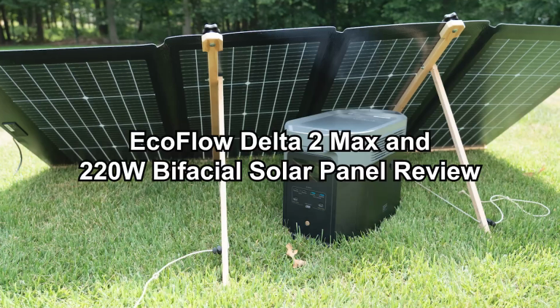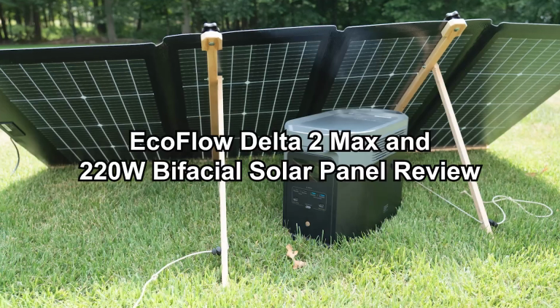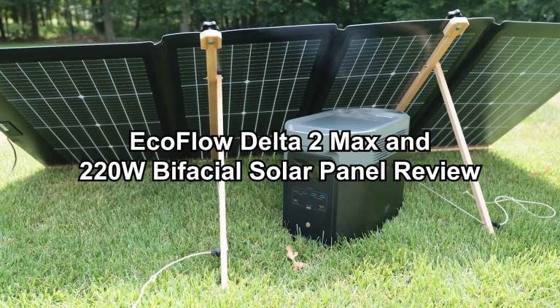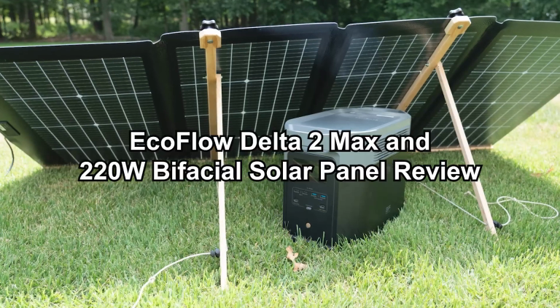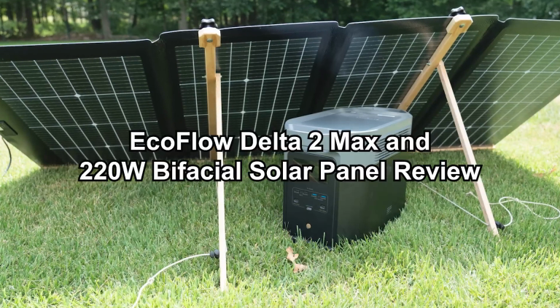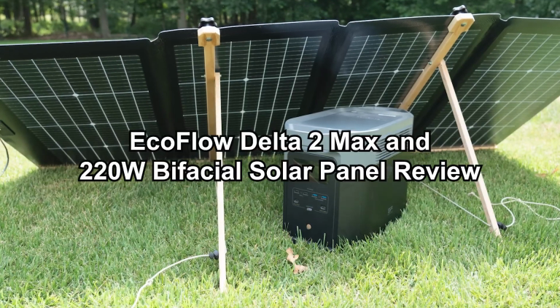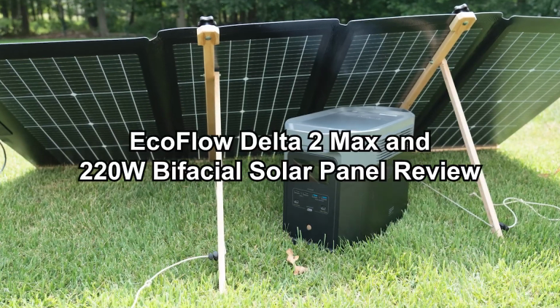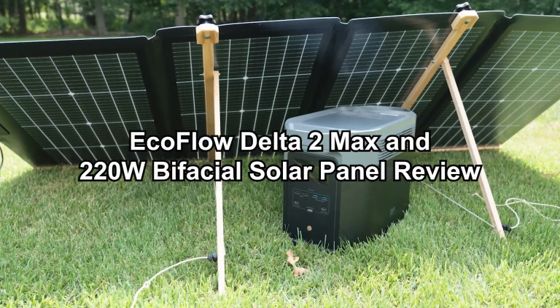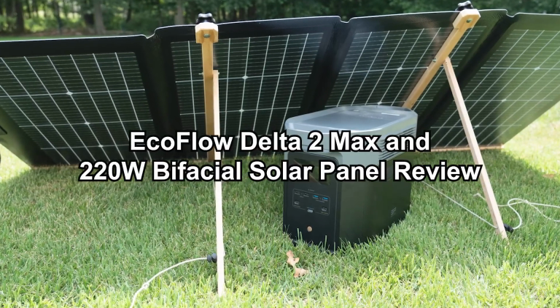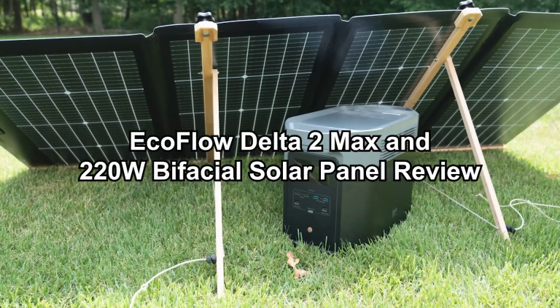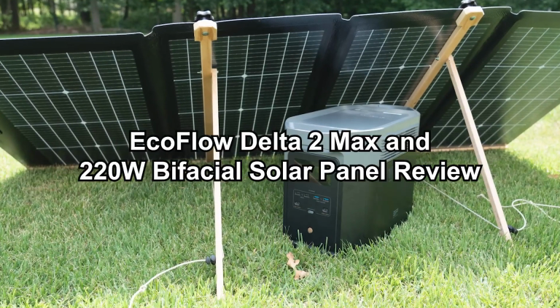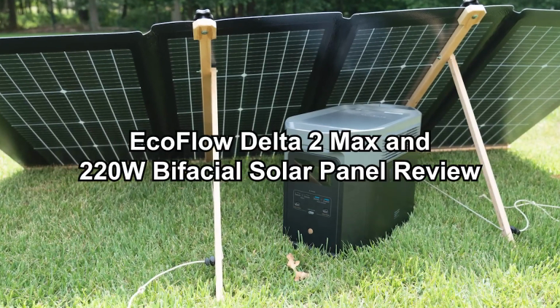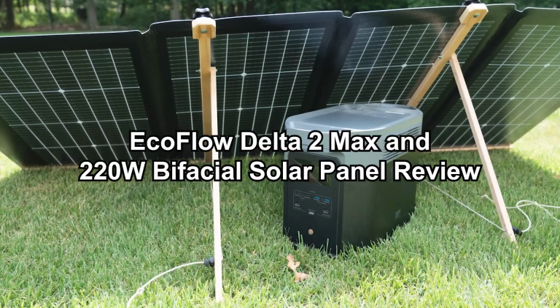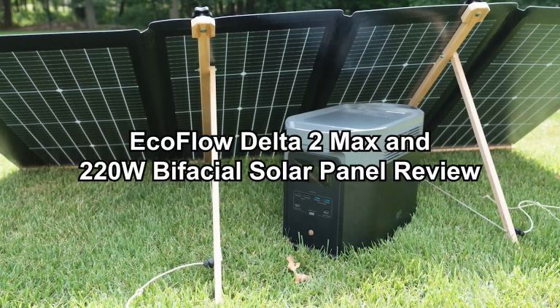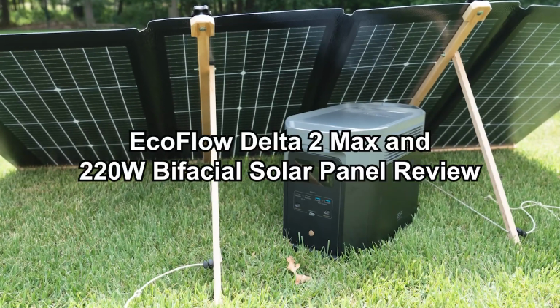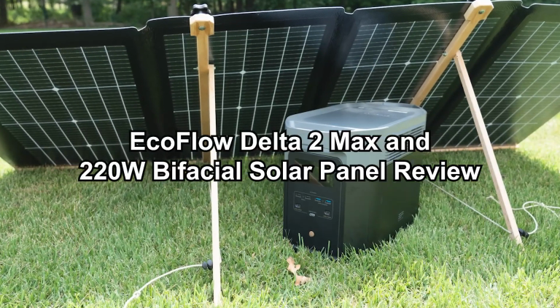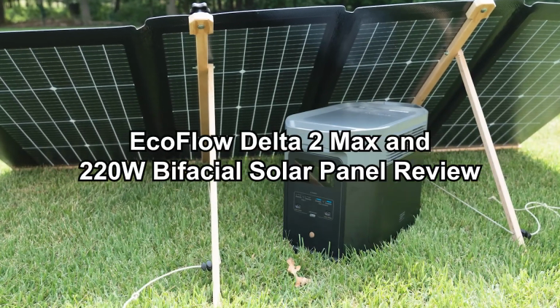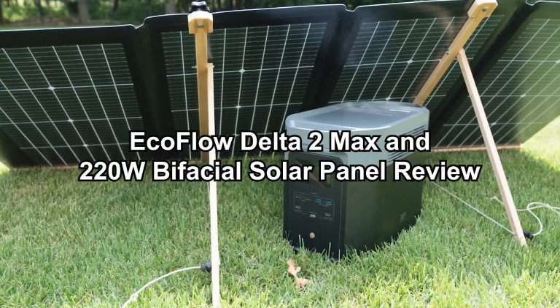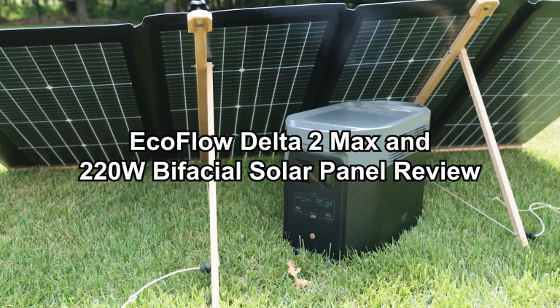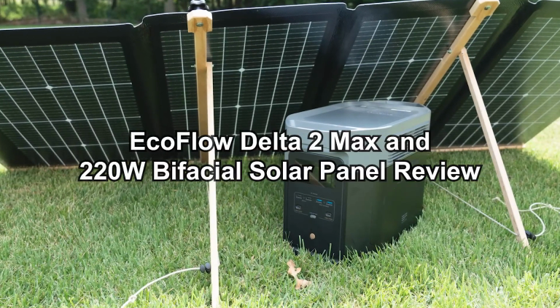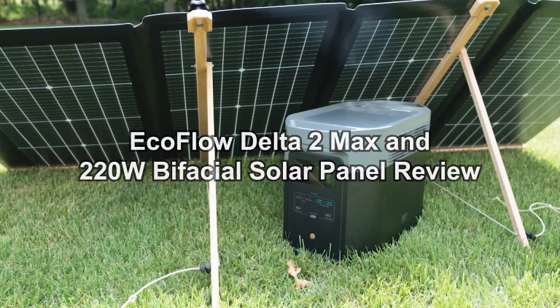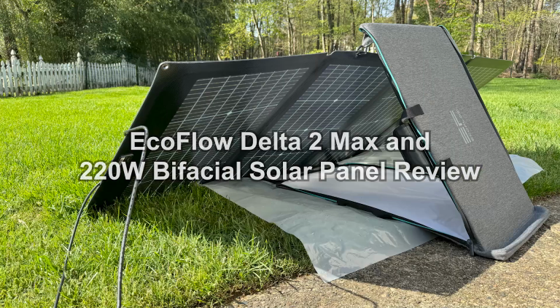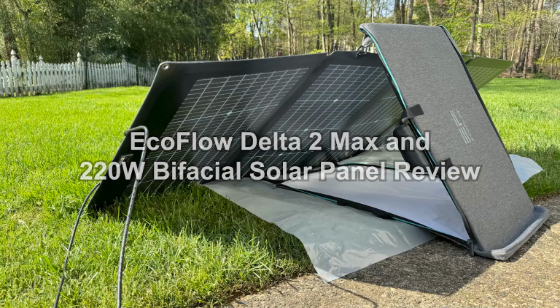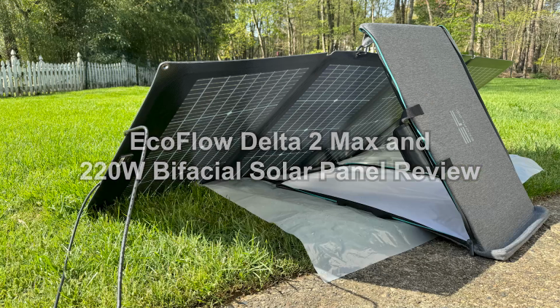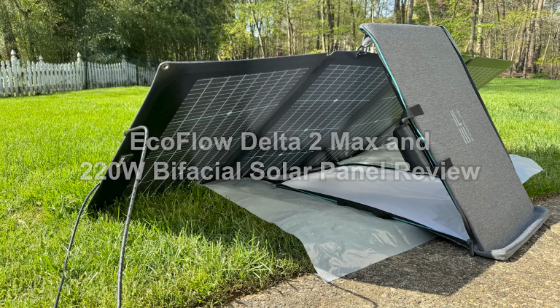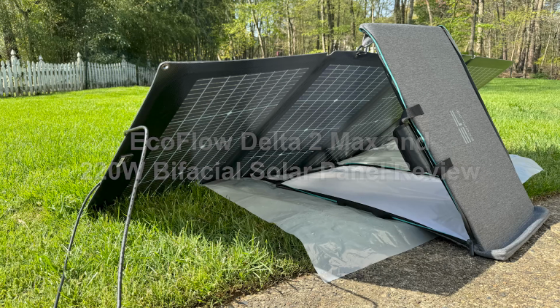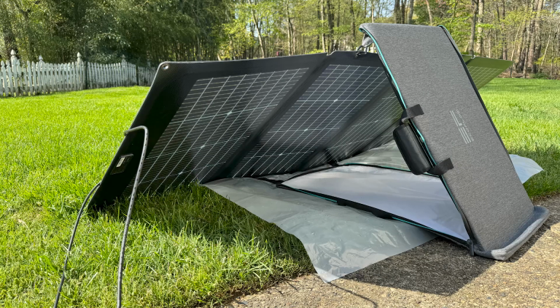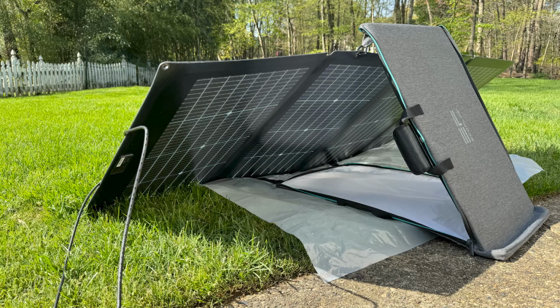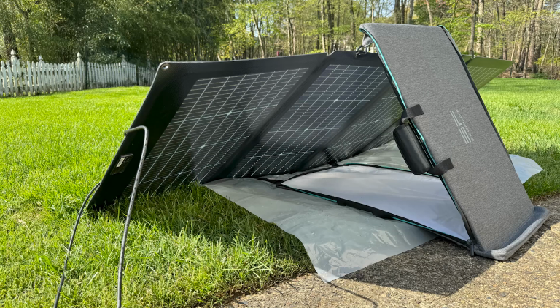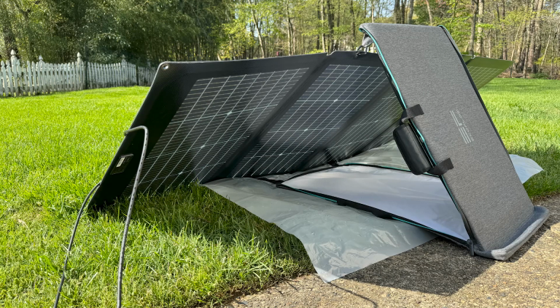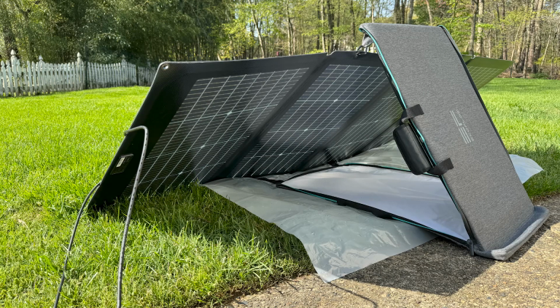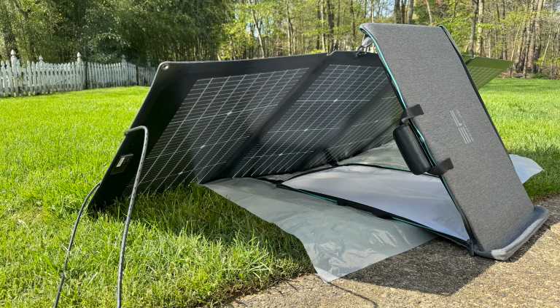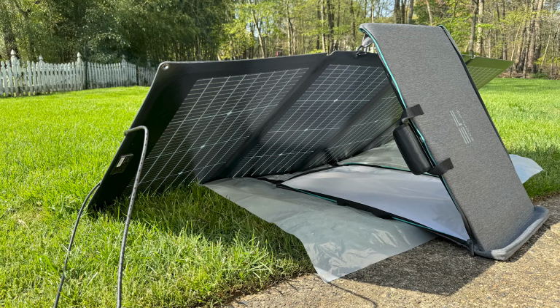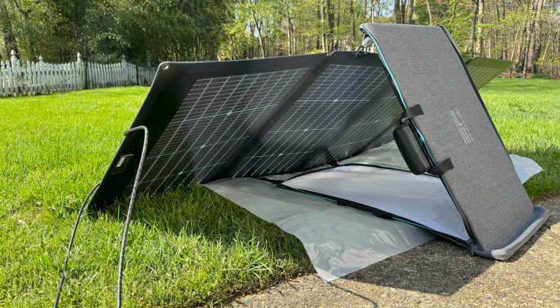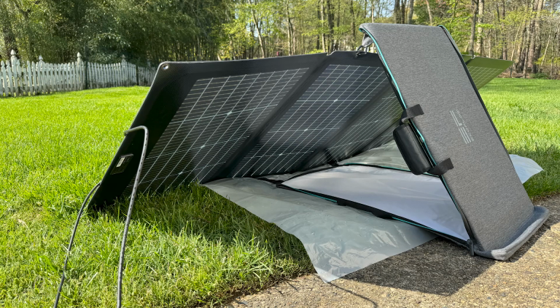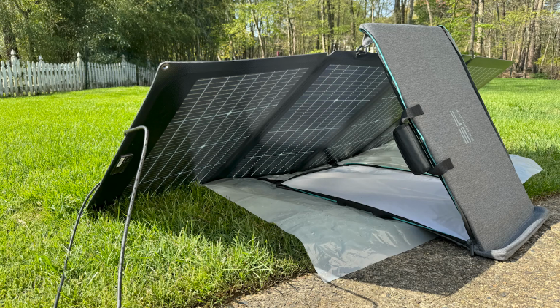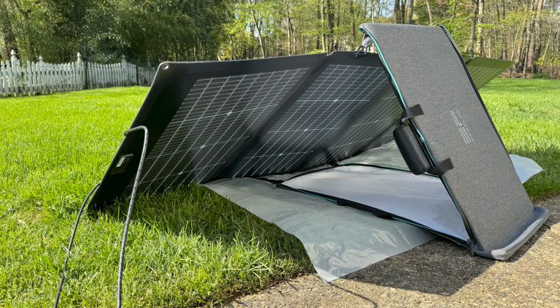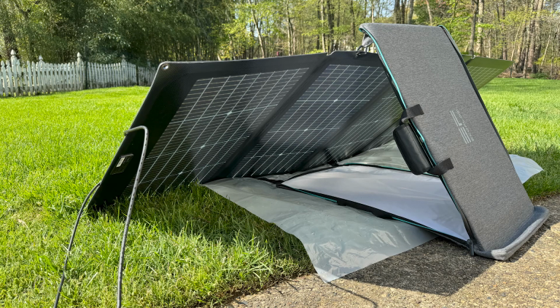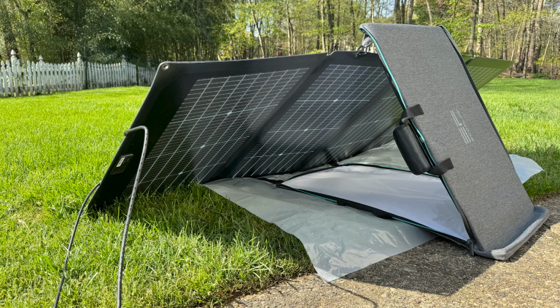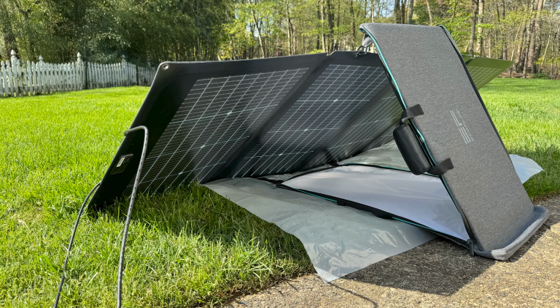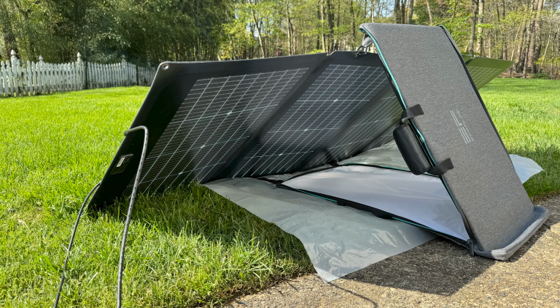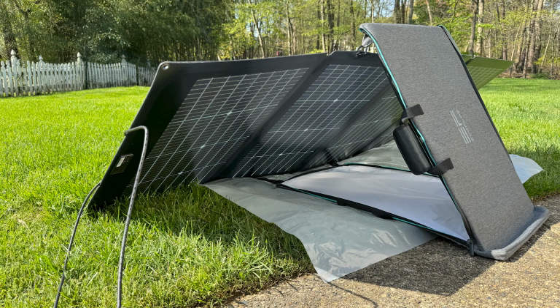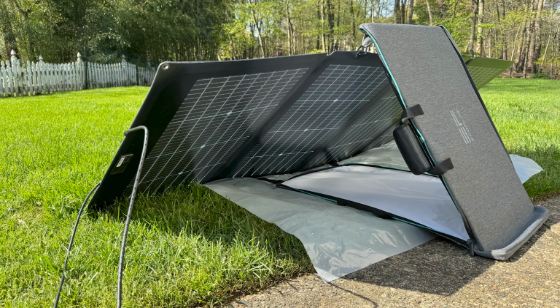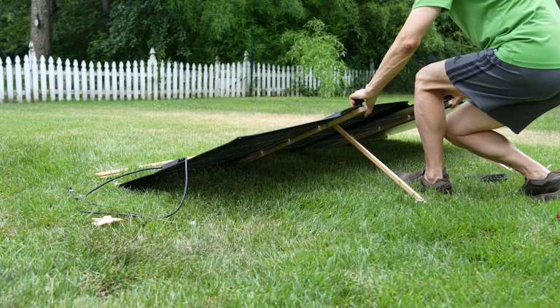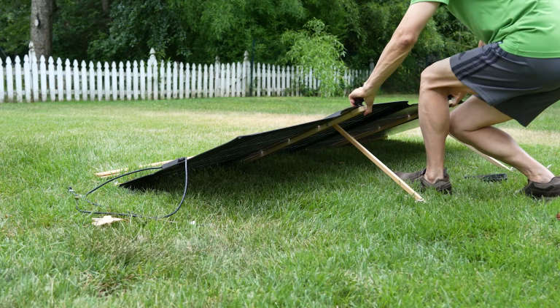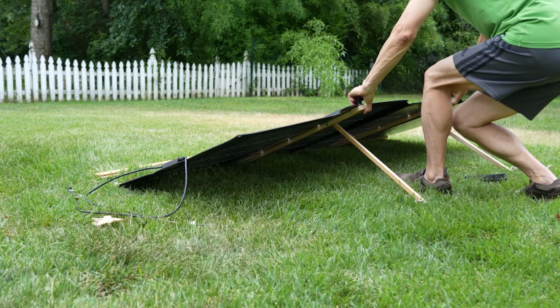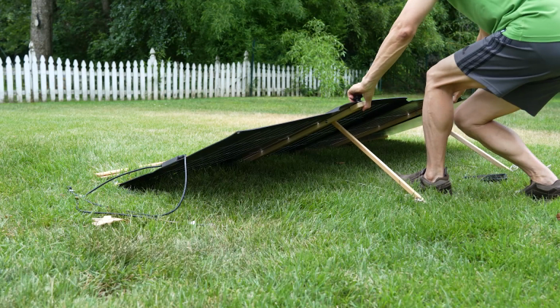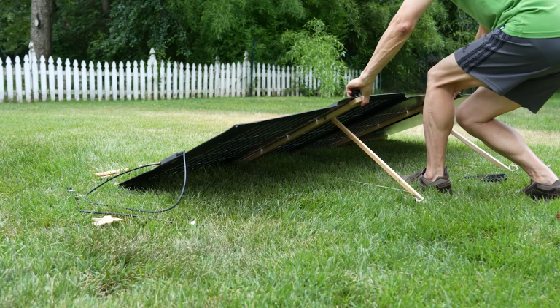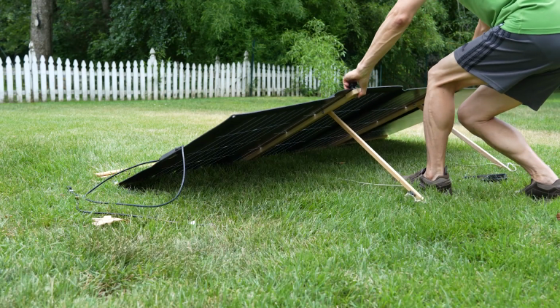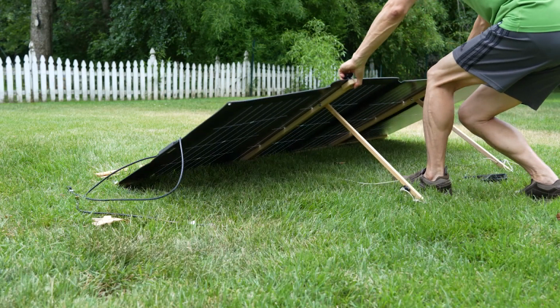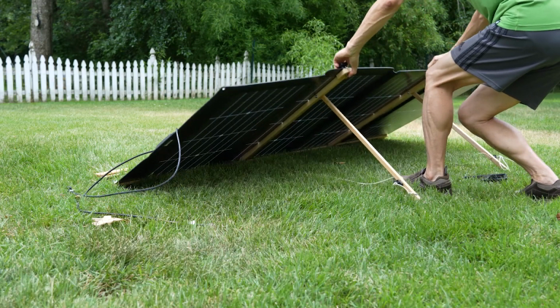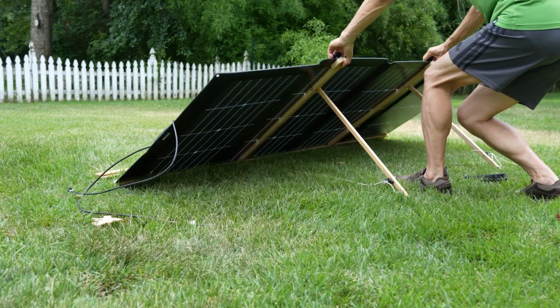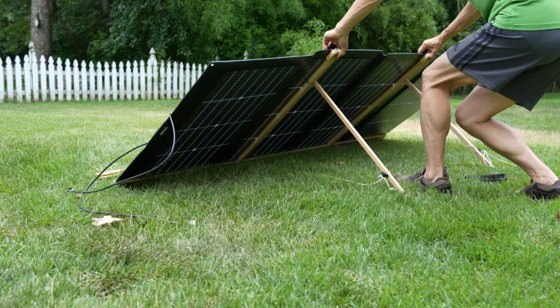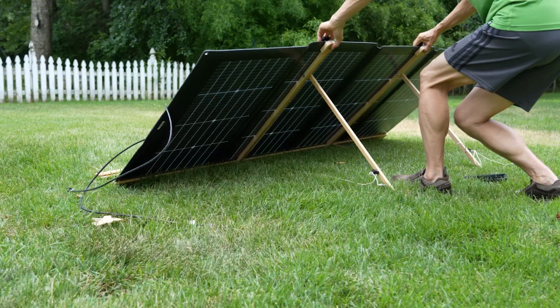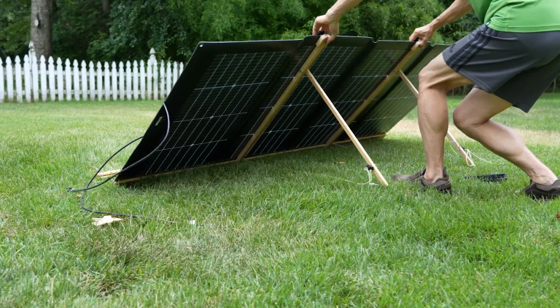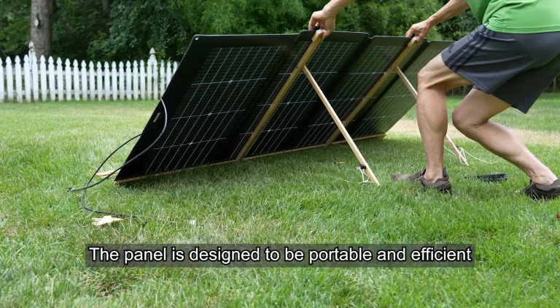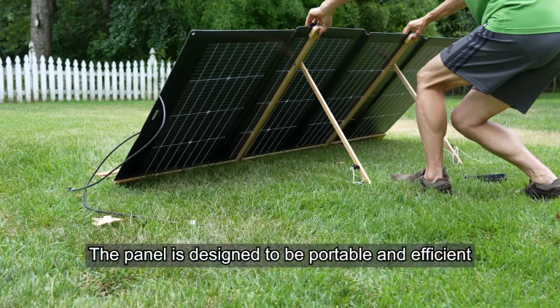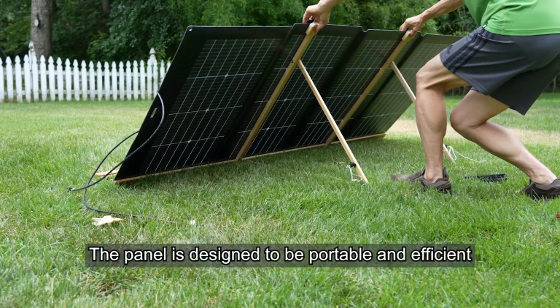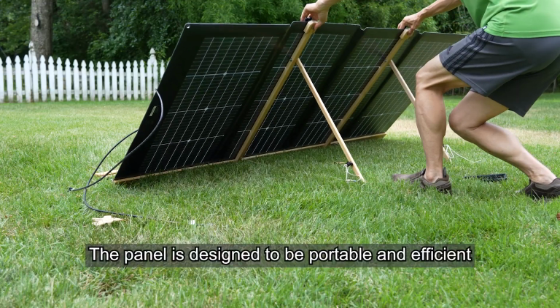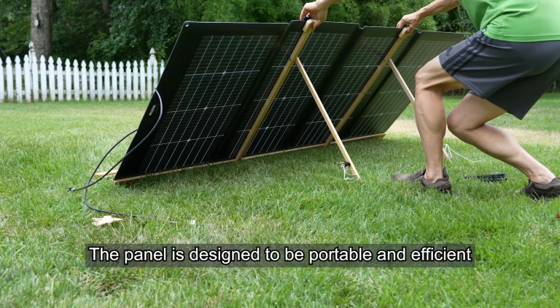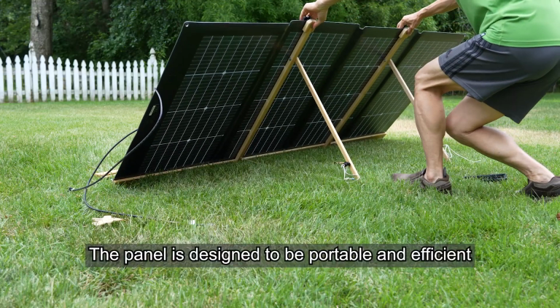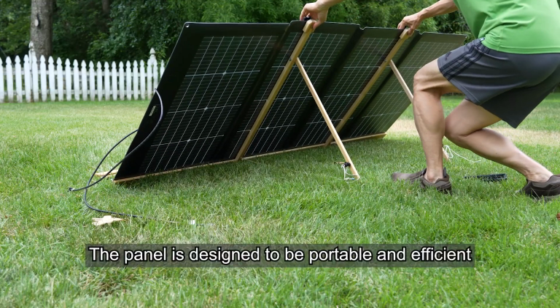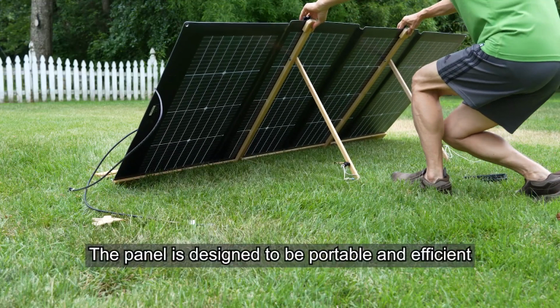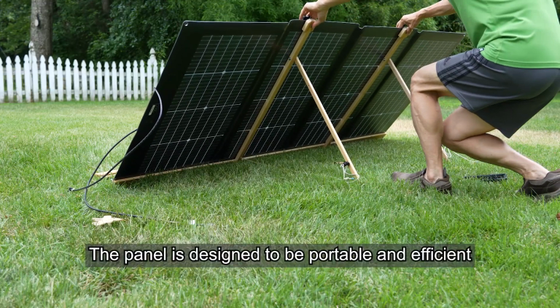Hey everyone, today we will look at the EcoFlow 220-watt bifacial solar panel.